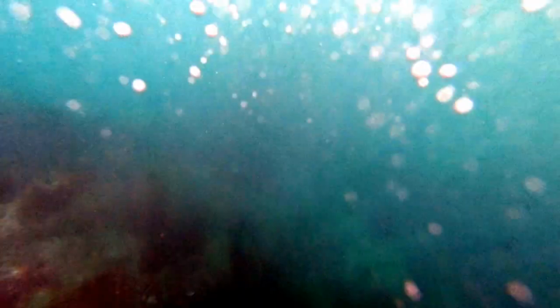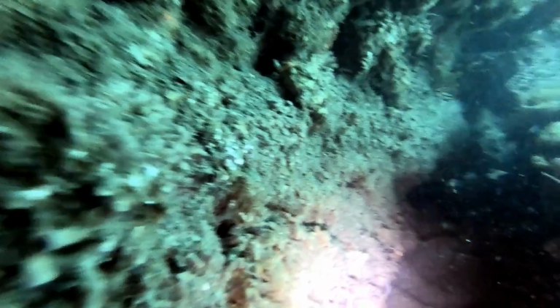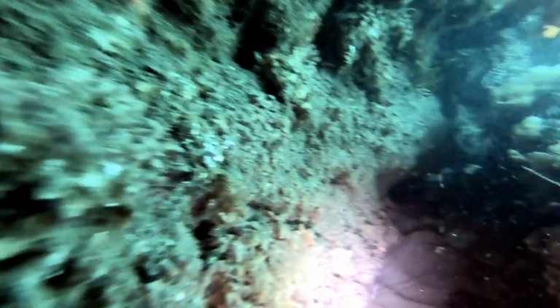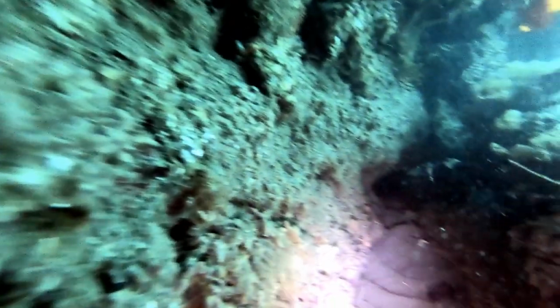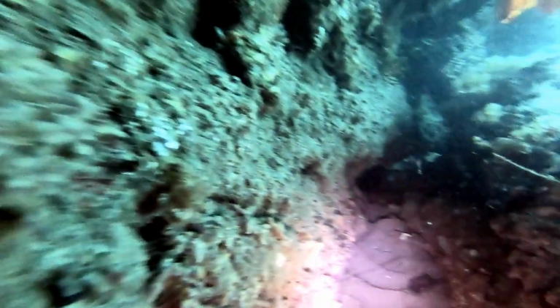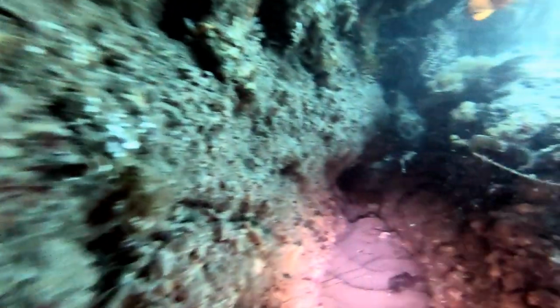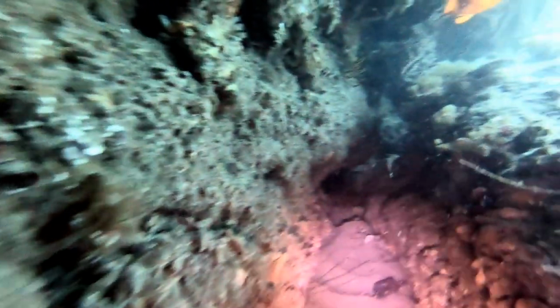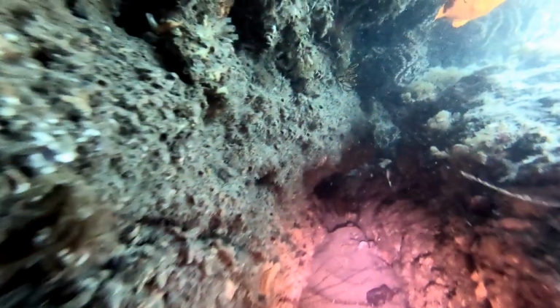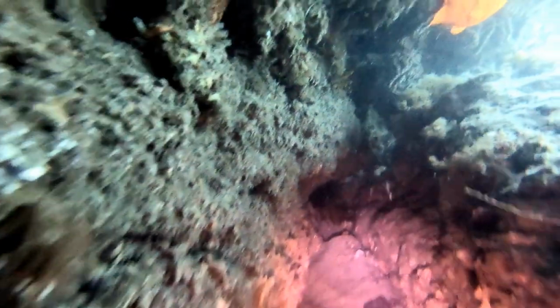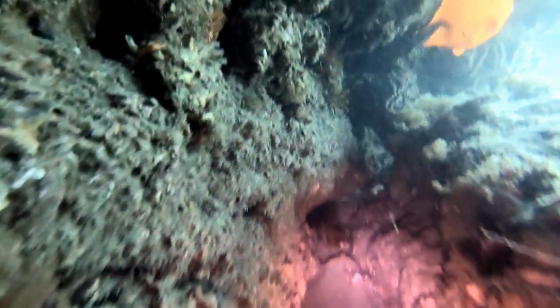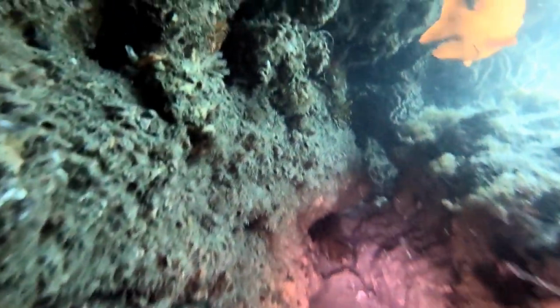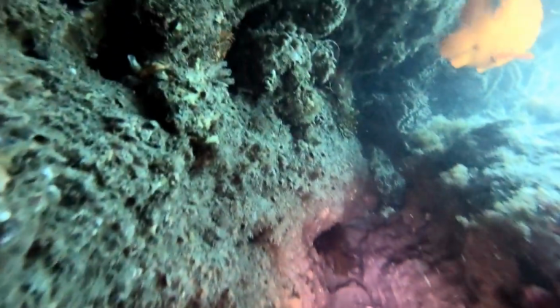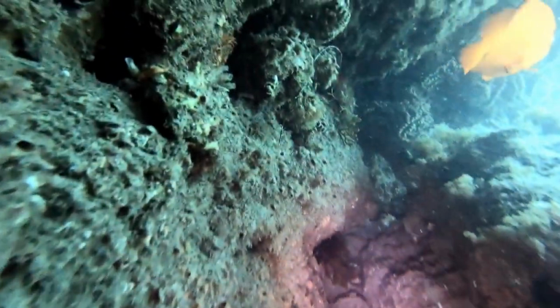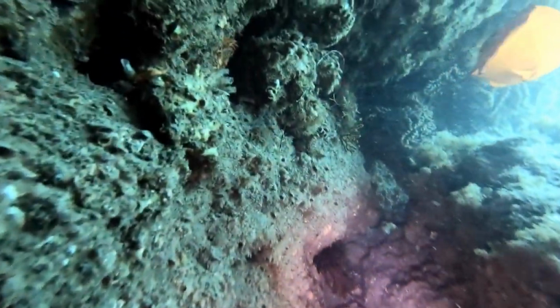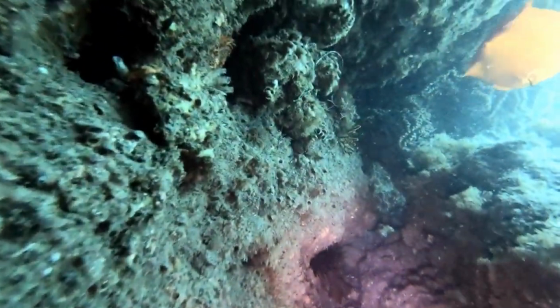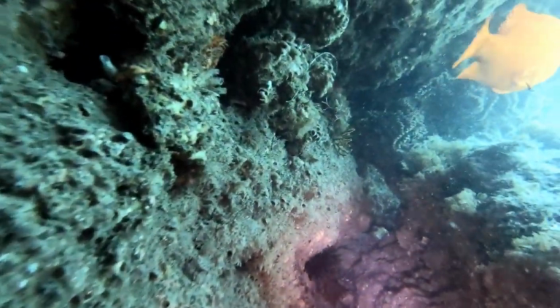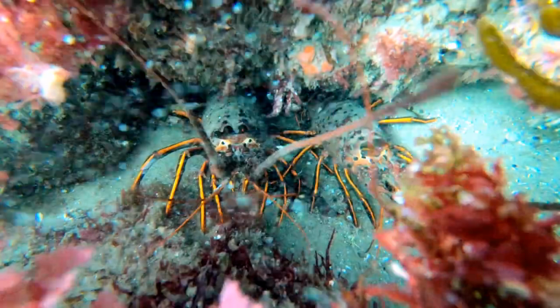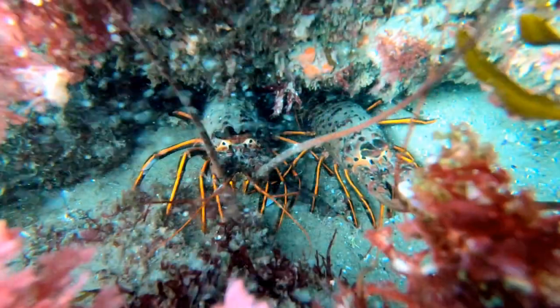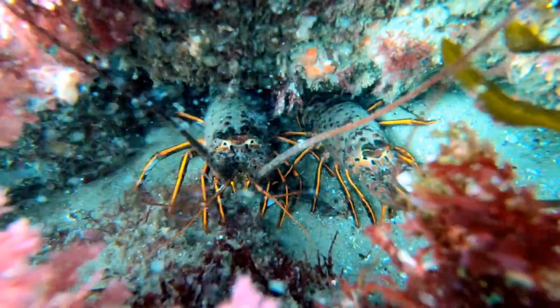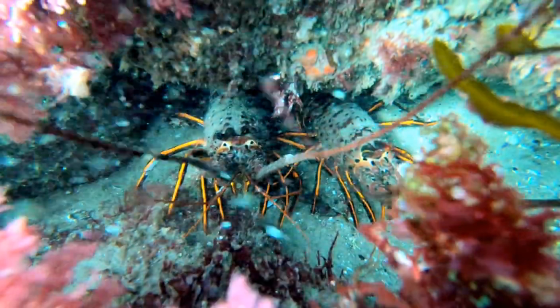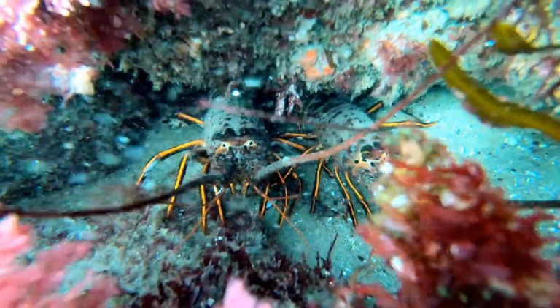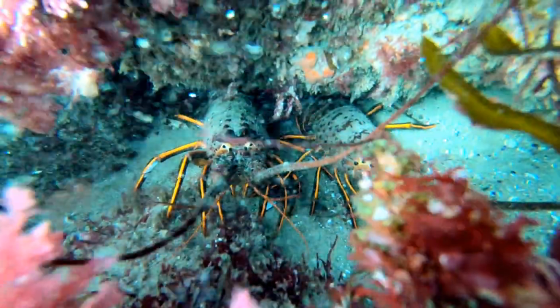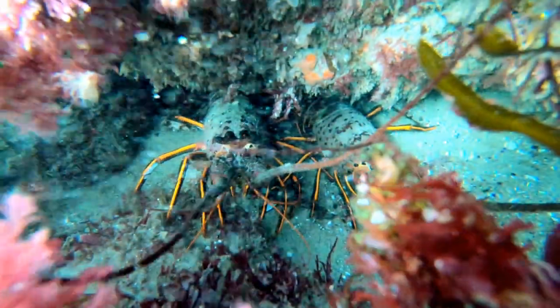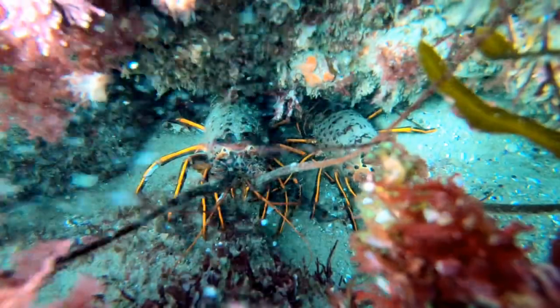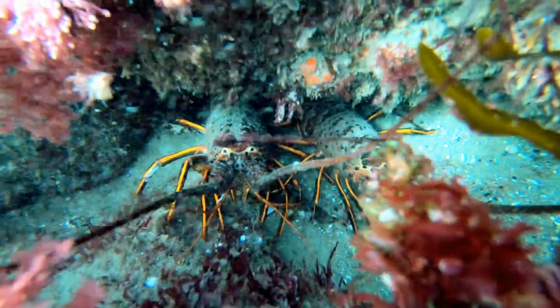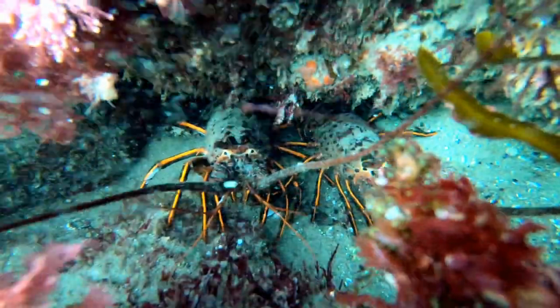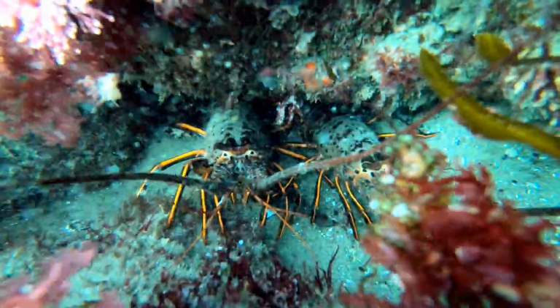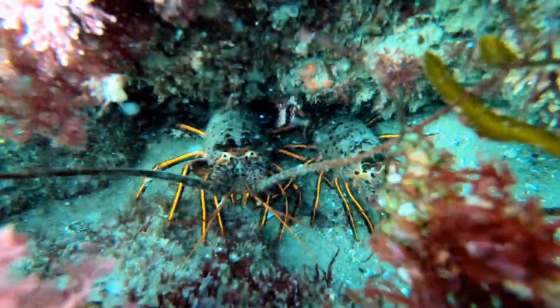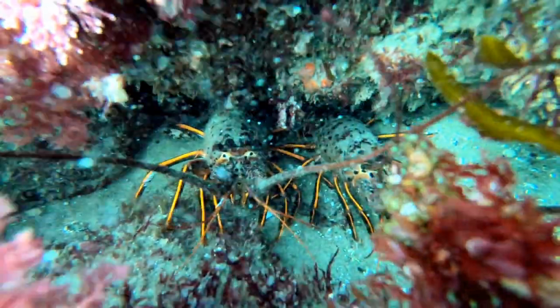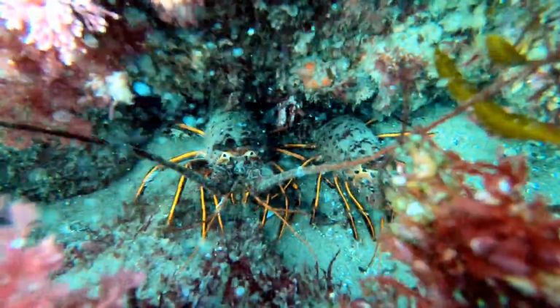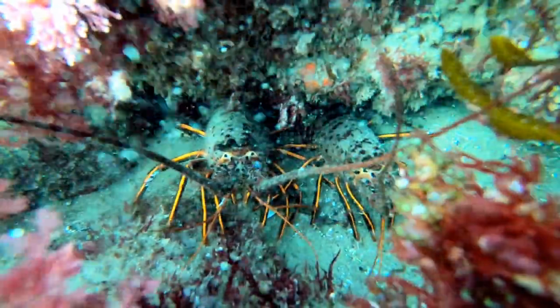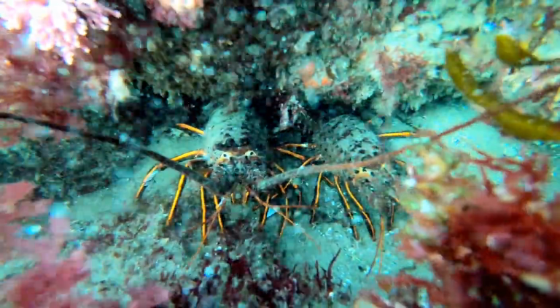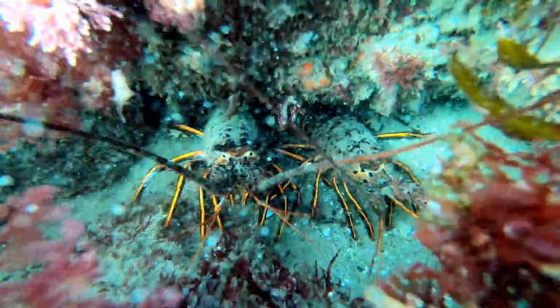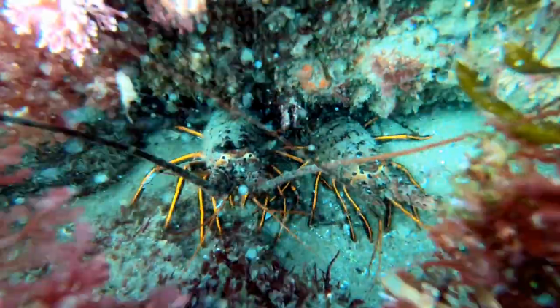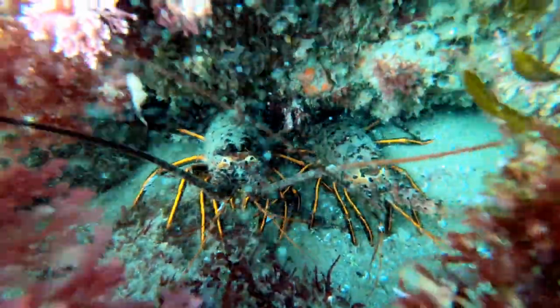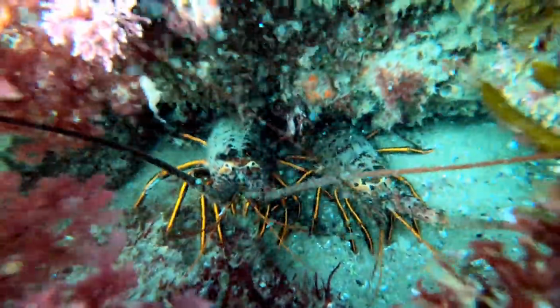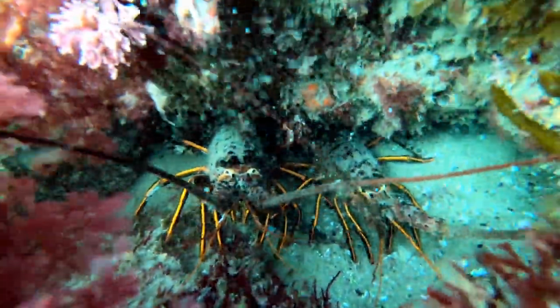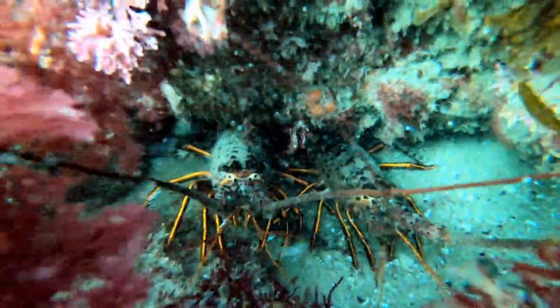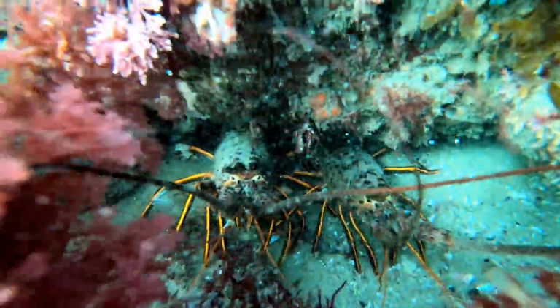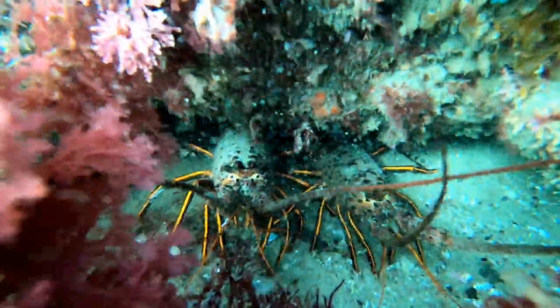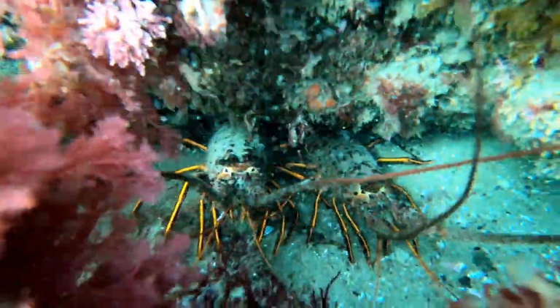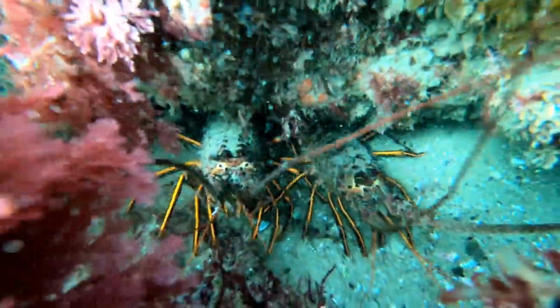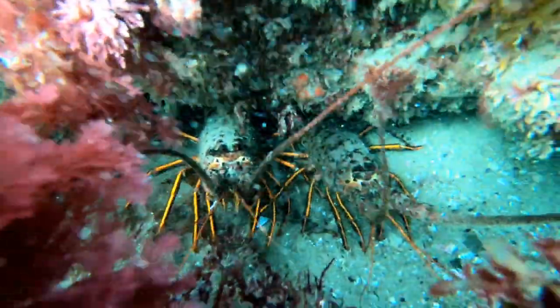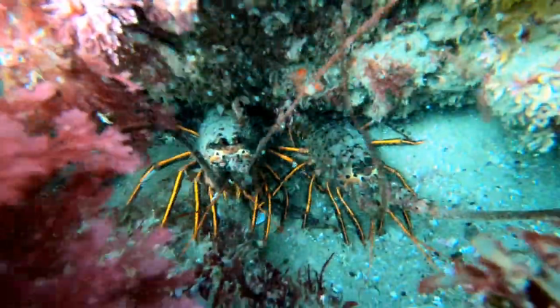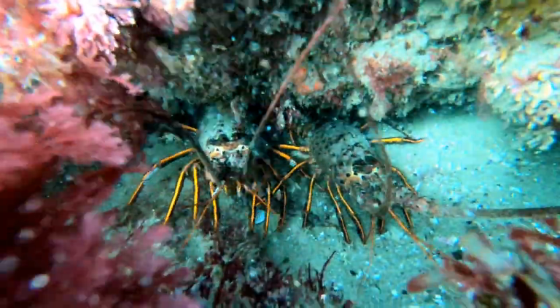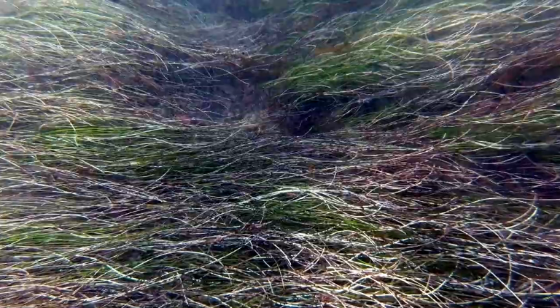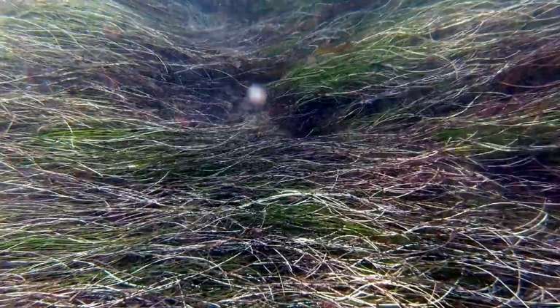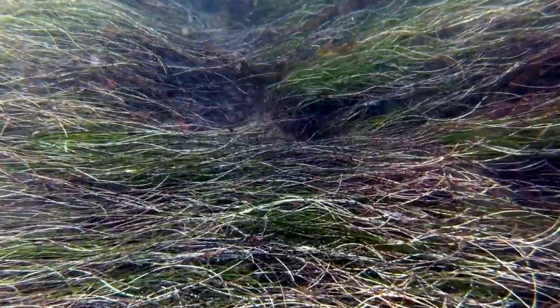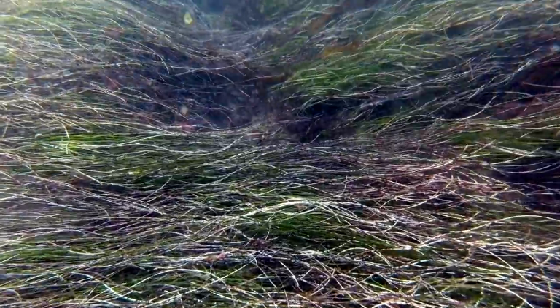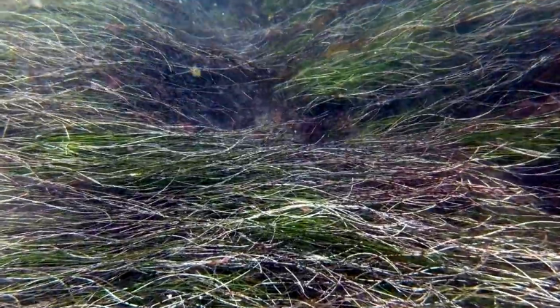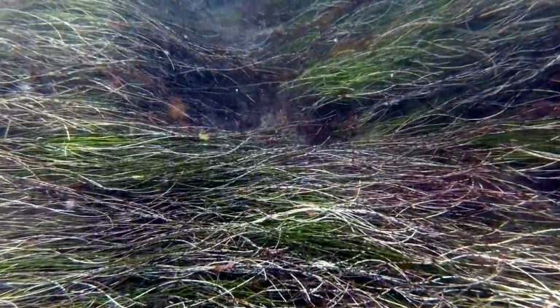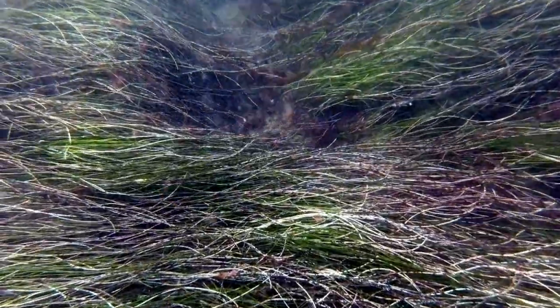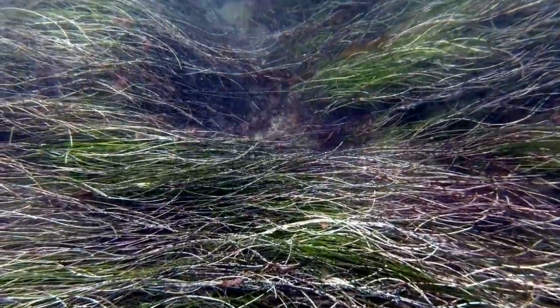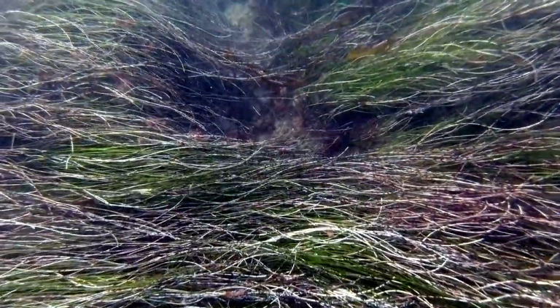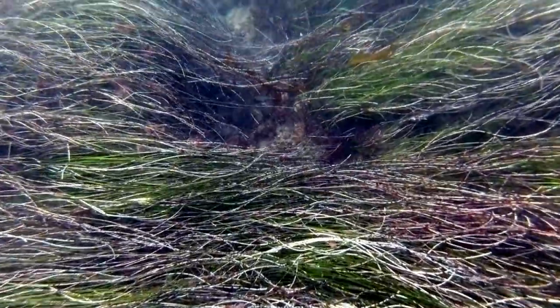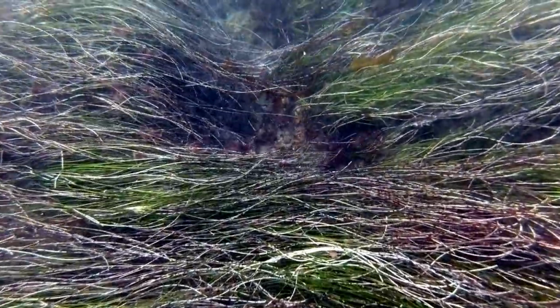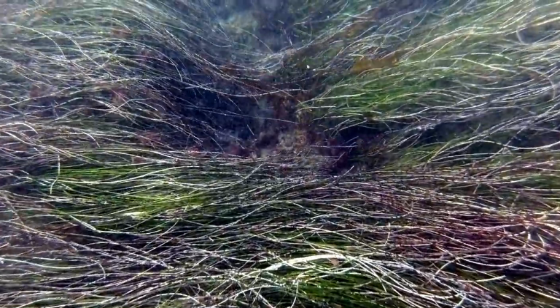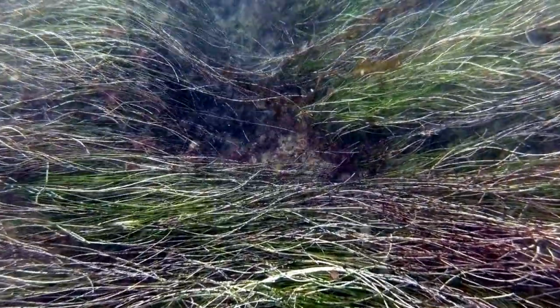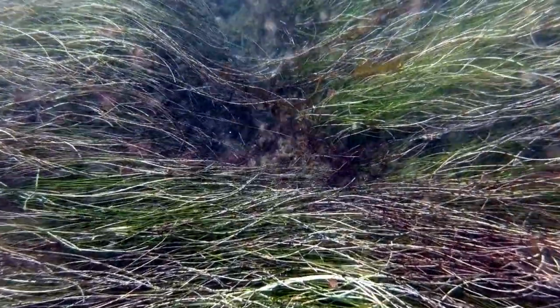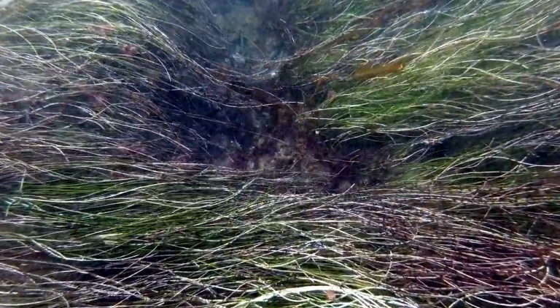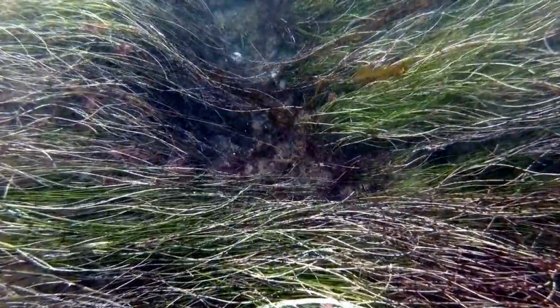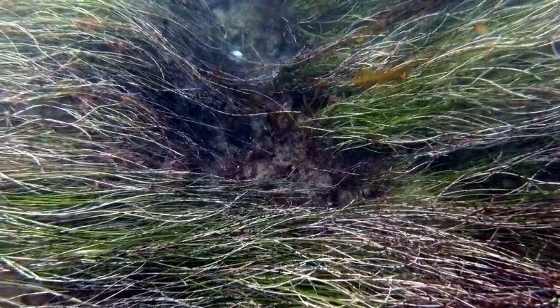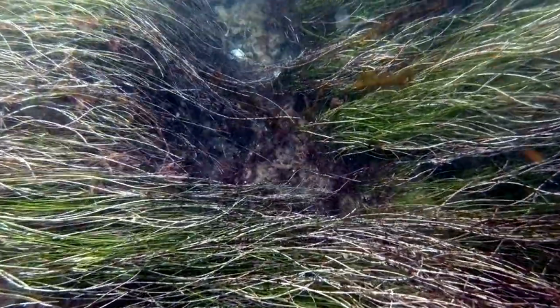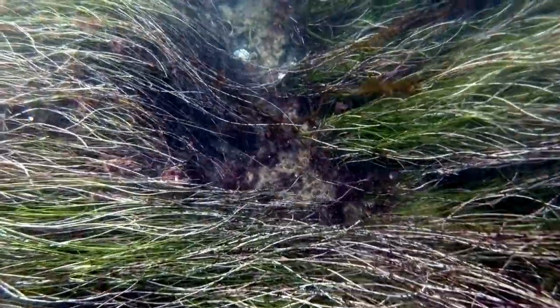Since I only found empty caves and small lobsters, I decided to check out the inside eelgrass.